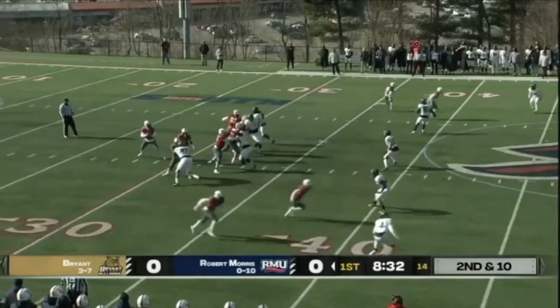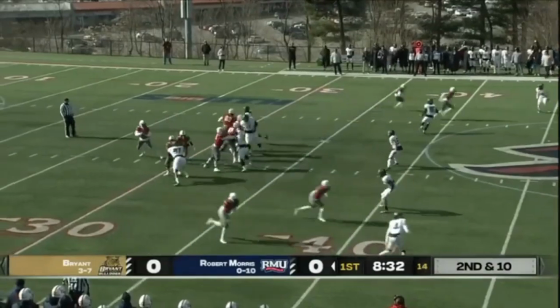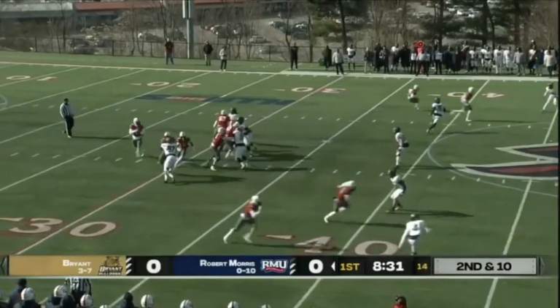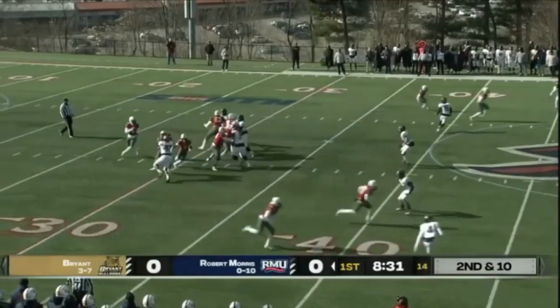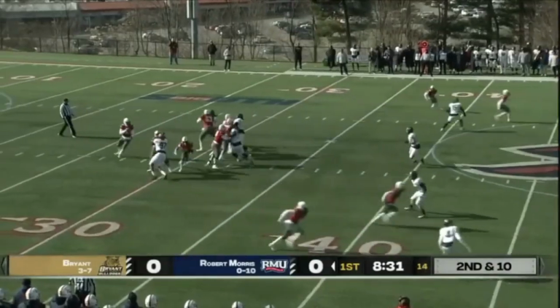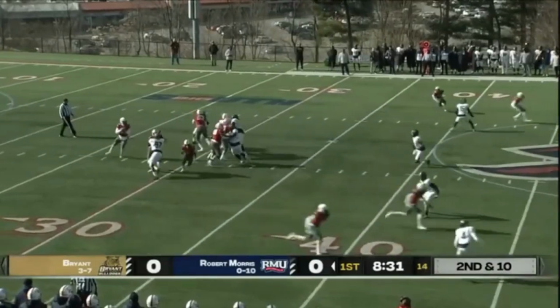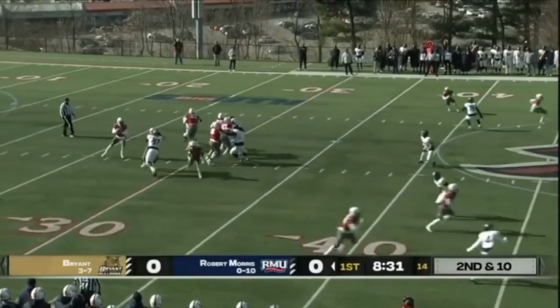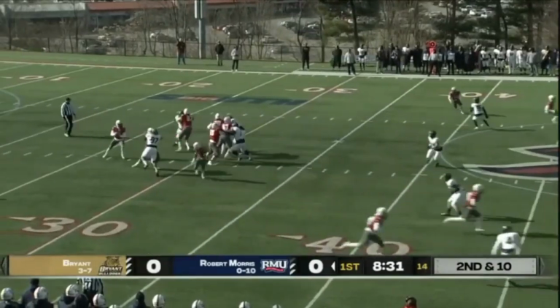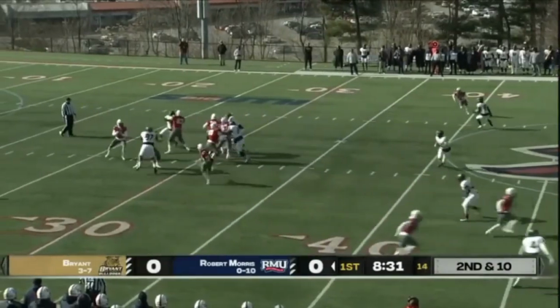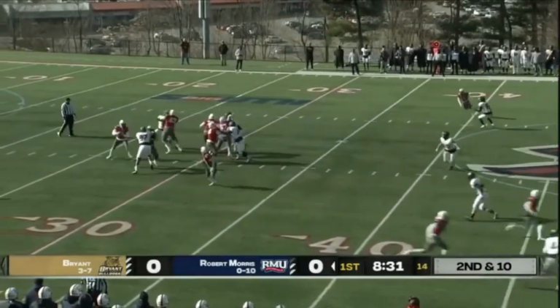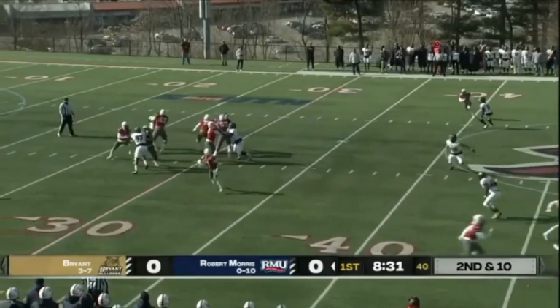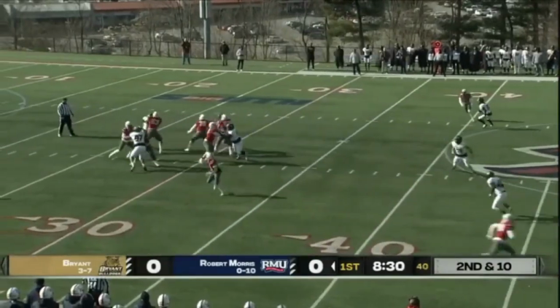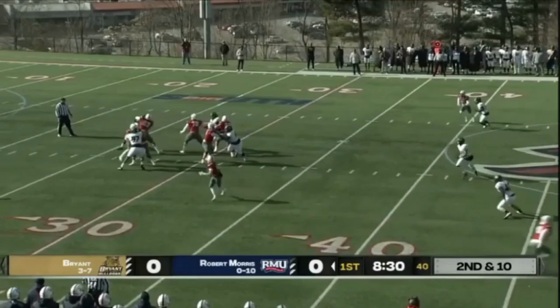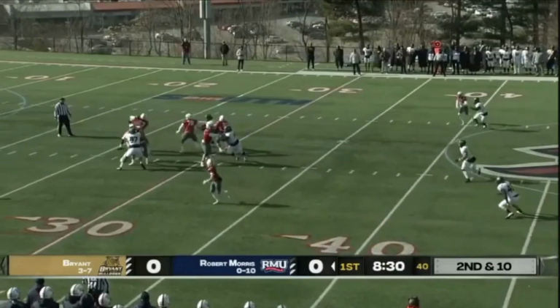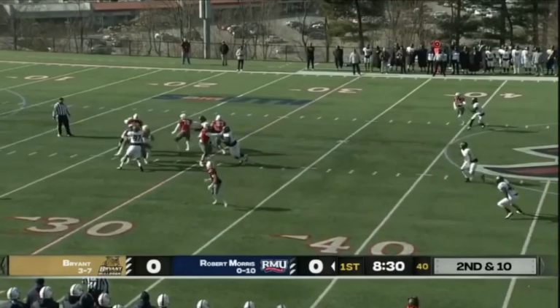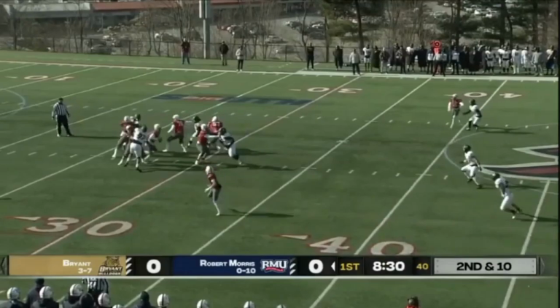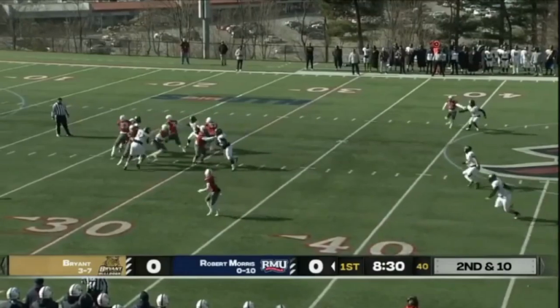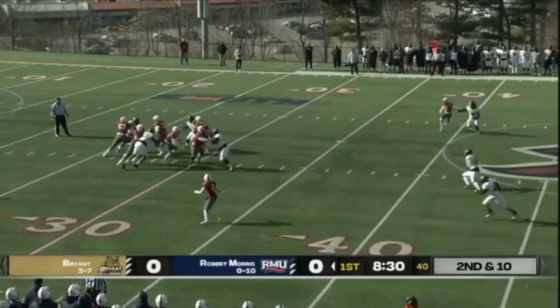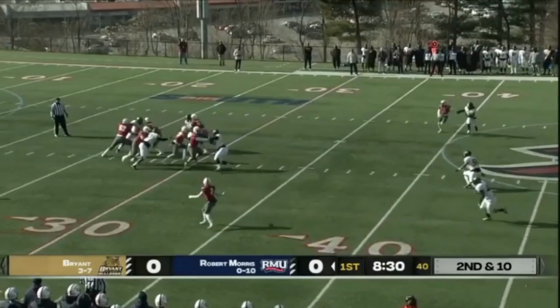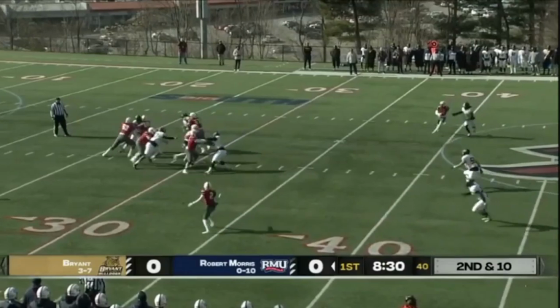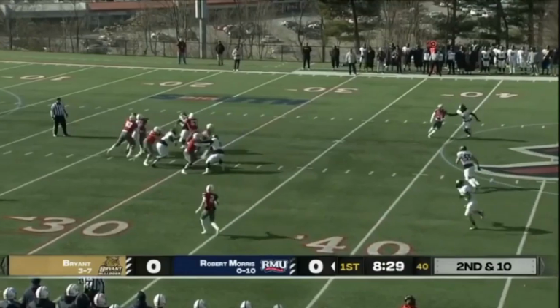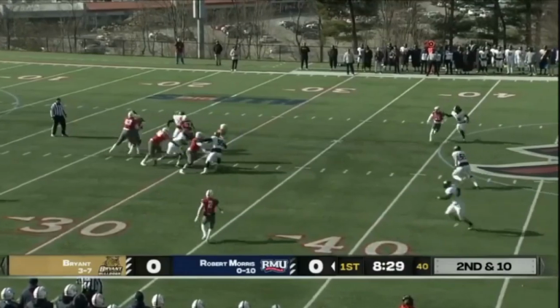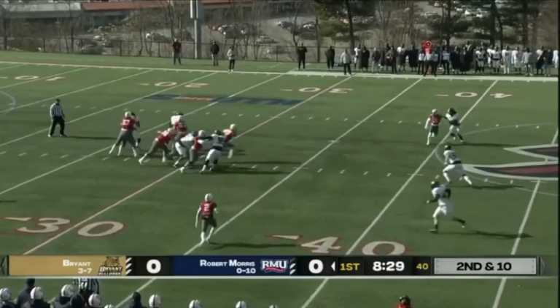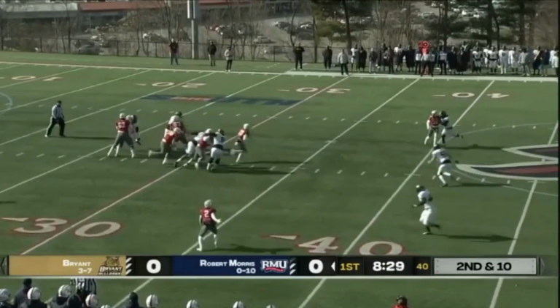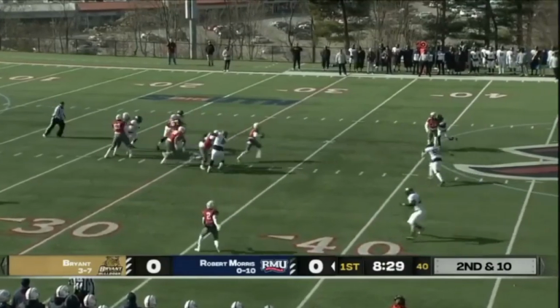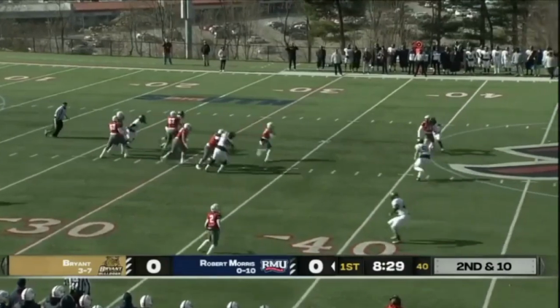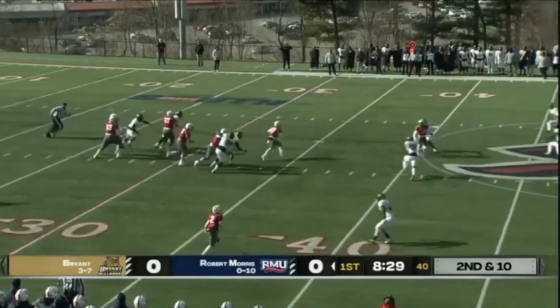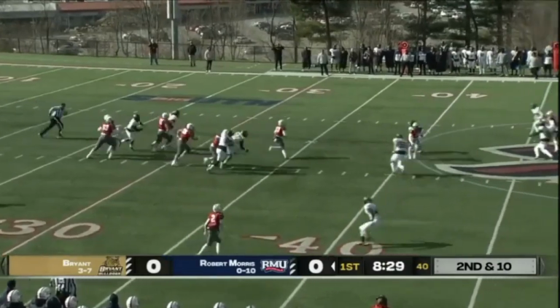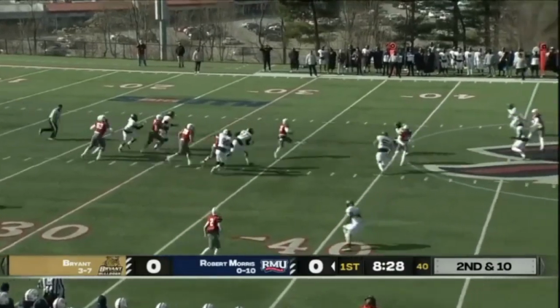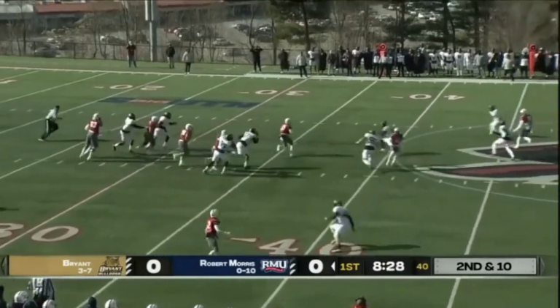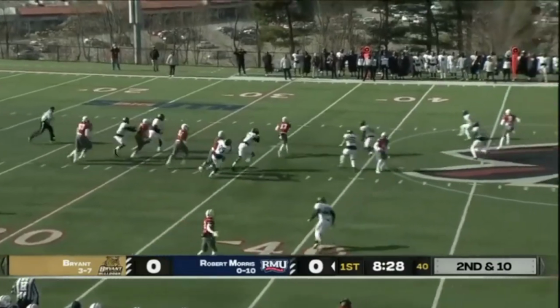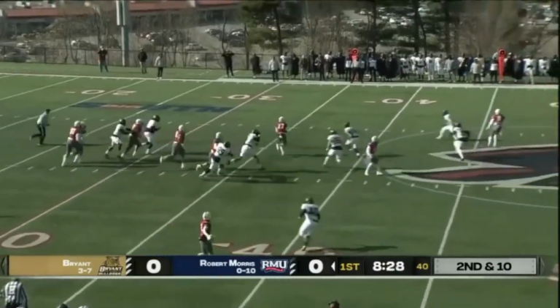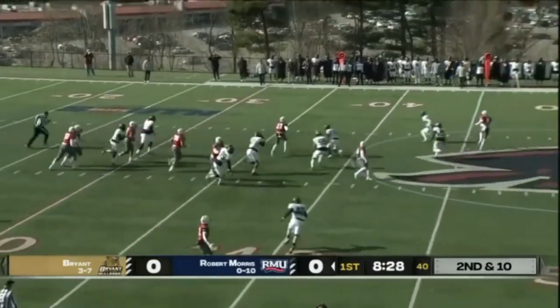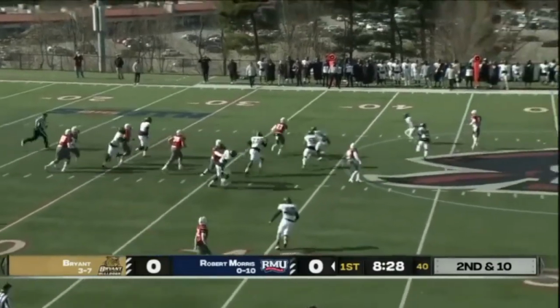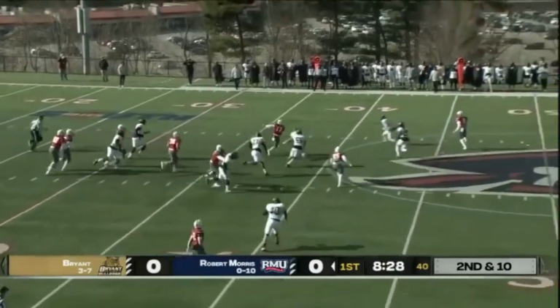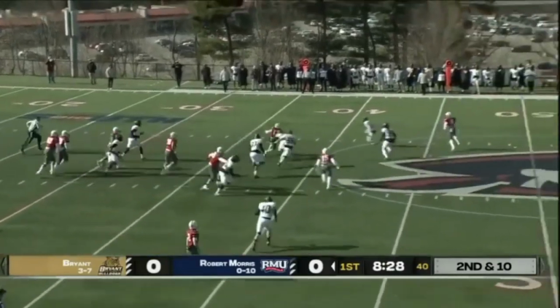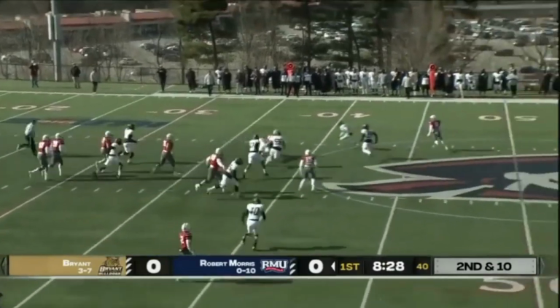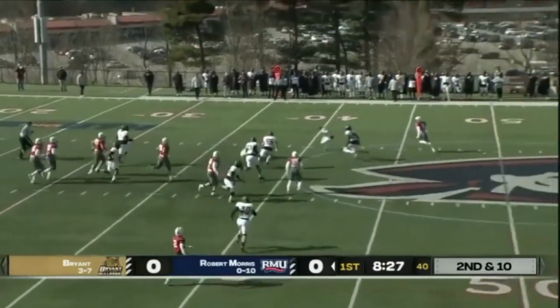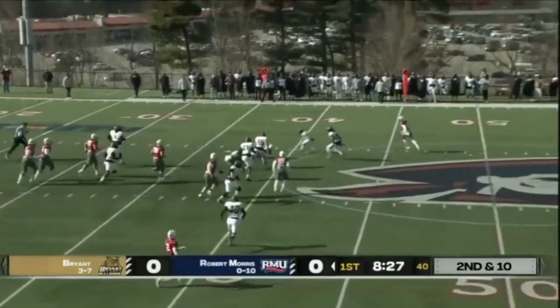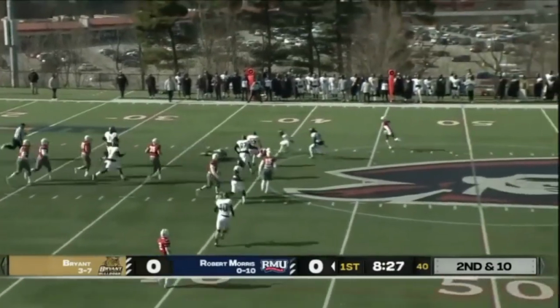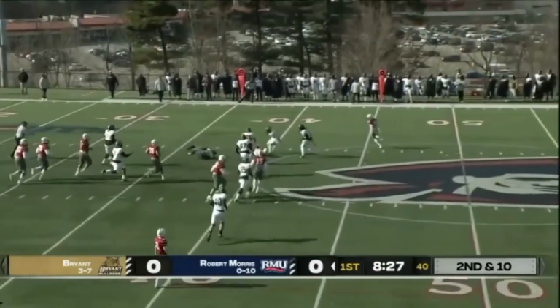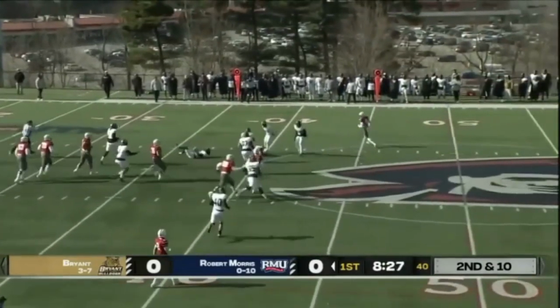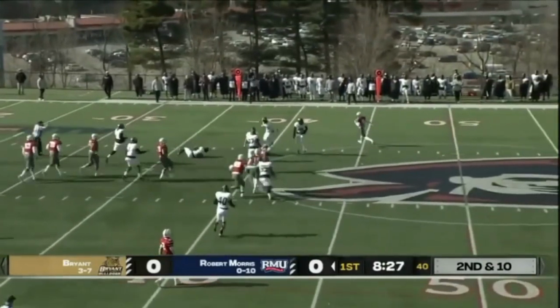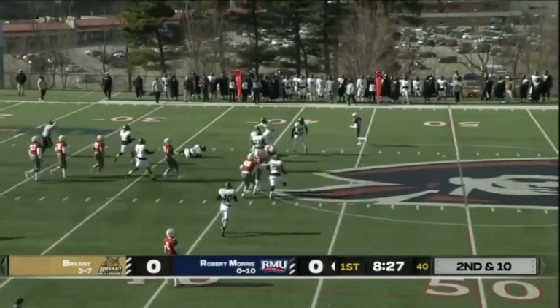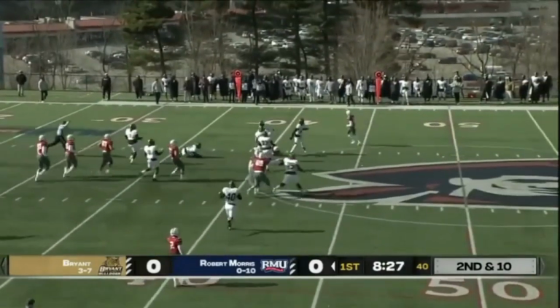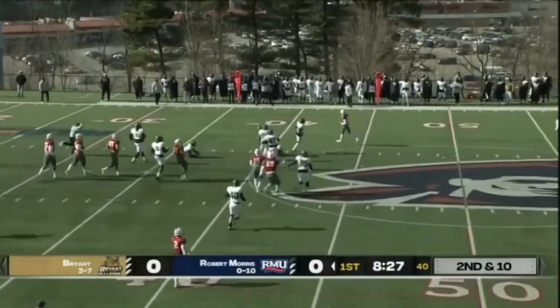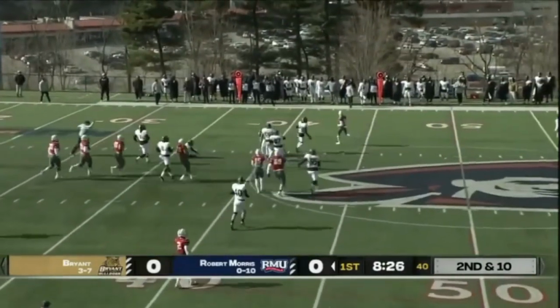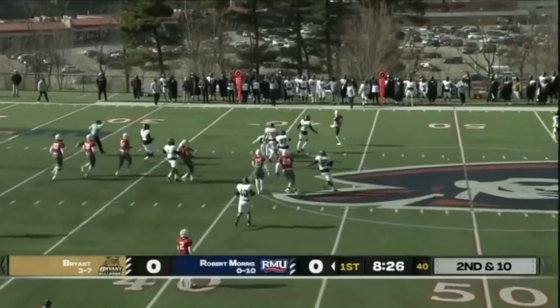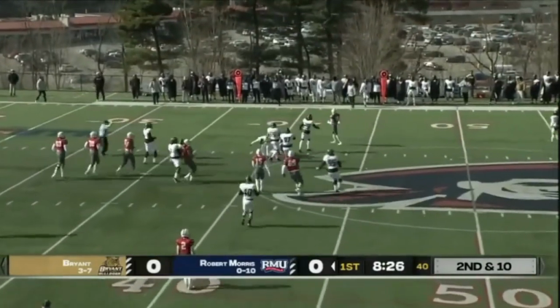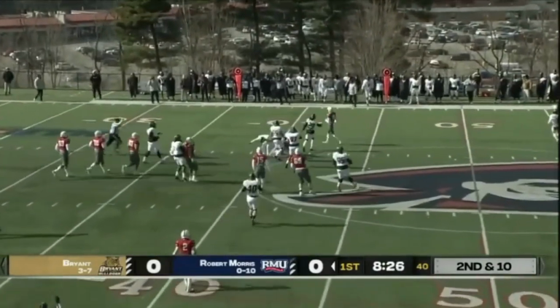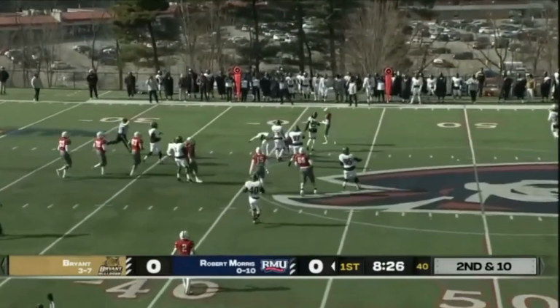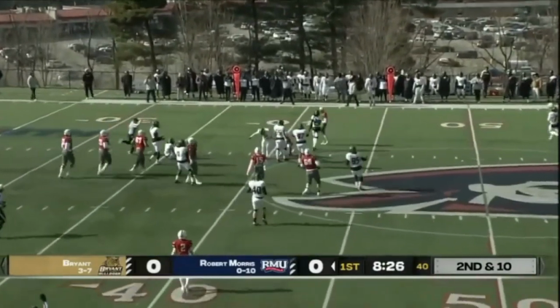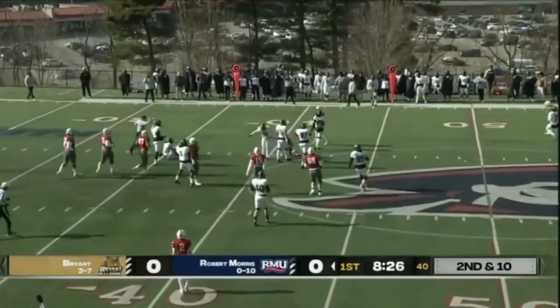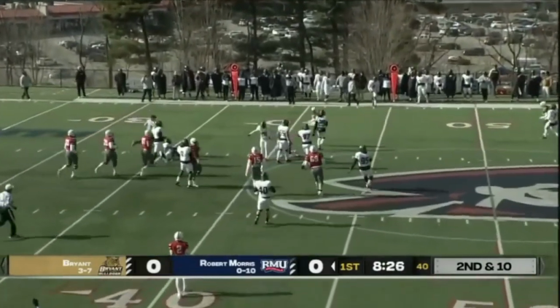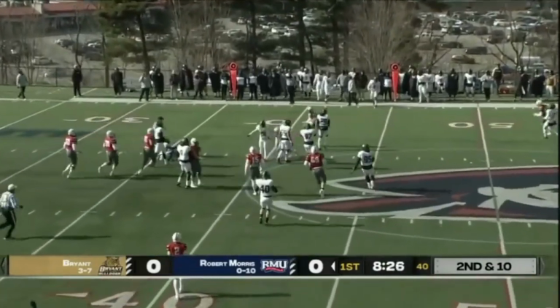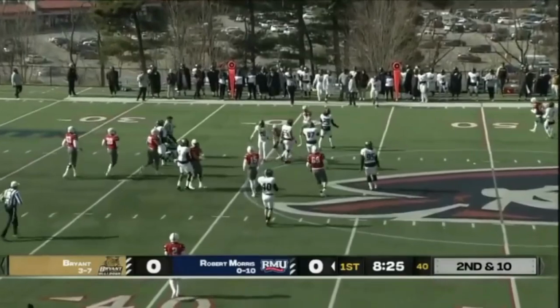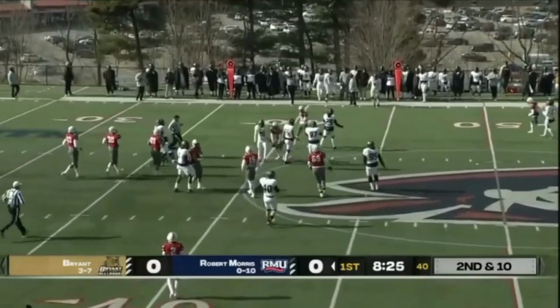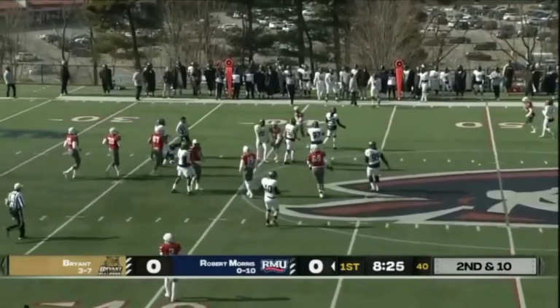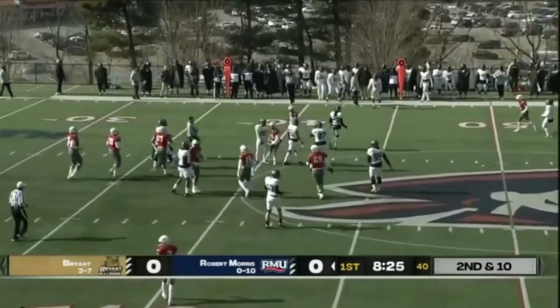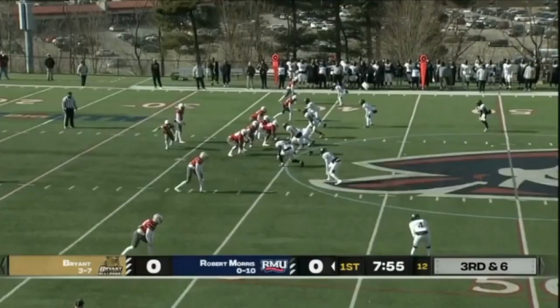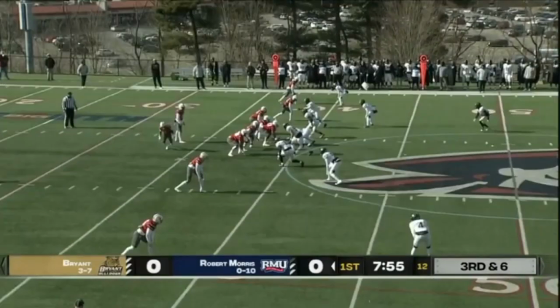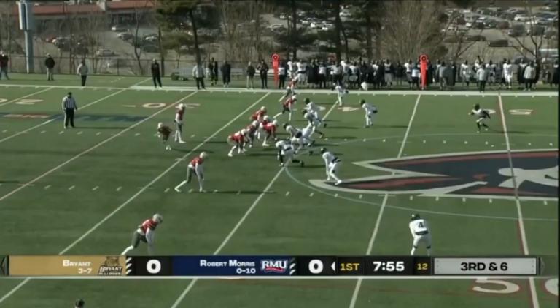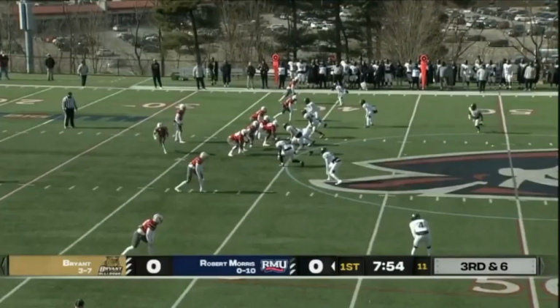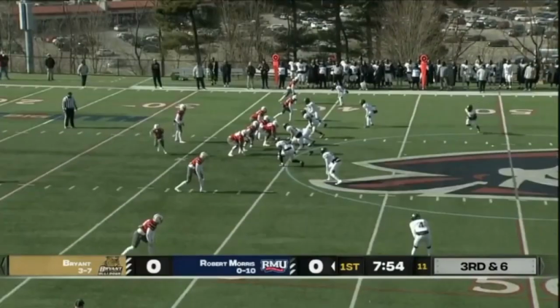Tanner off play action steps up into the pocket — he's going to tuck and run, falling forward towards their side.